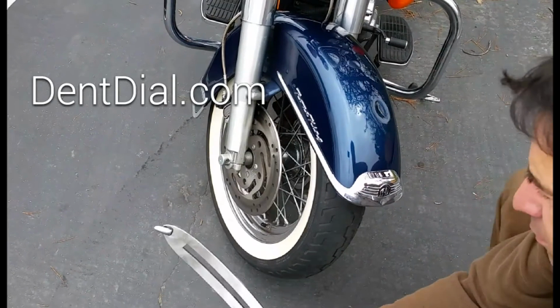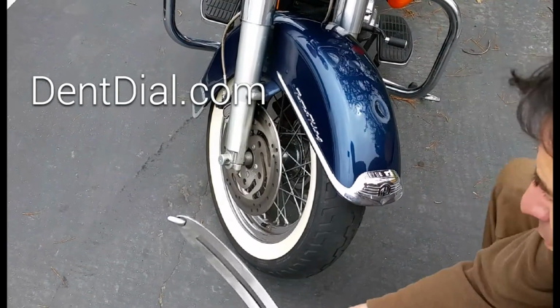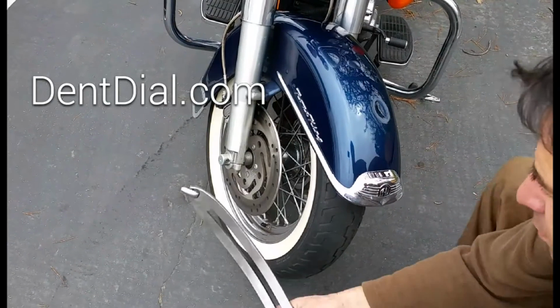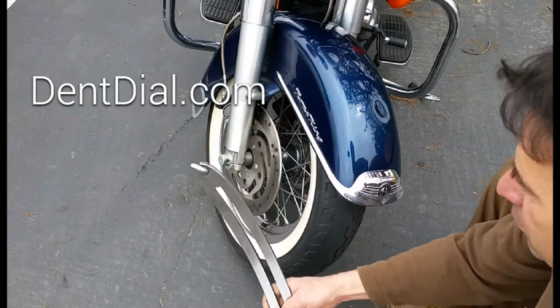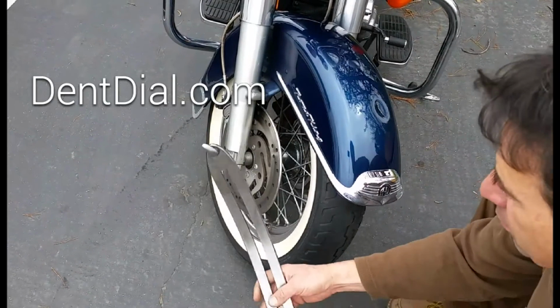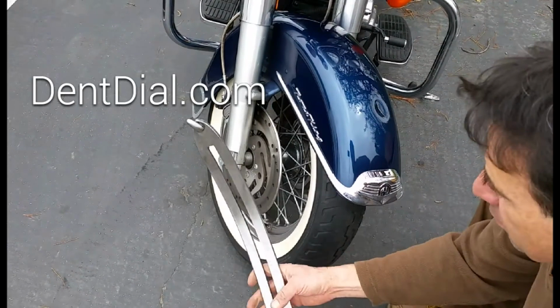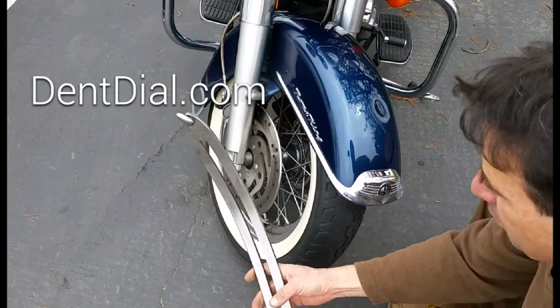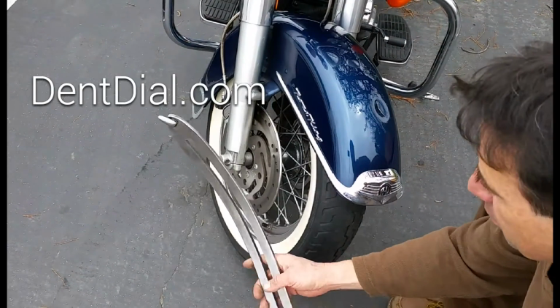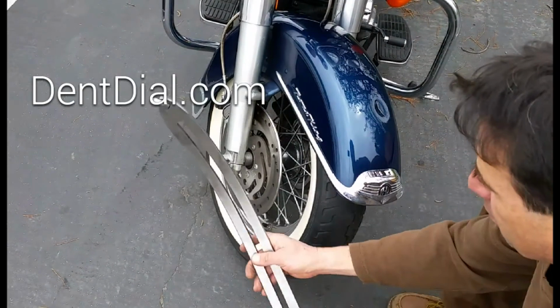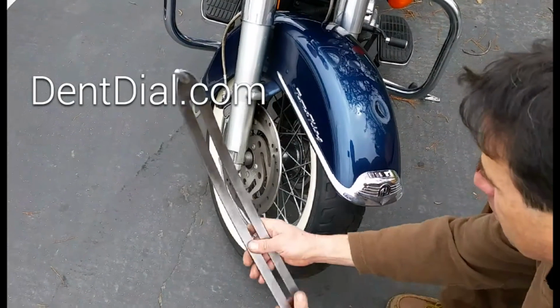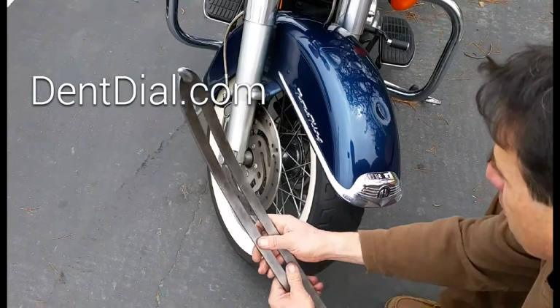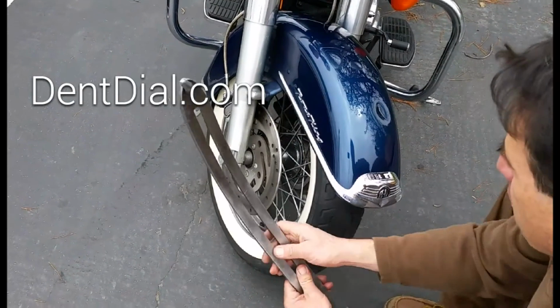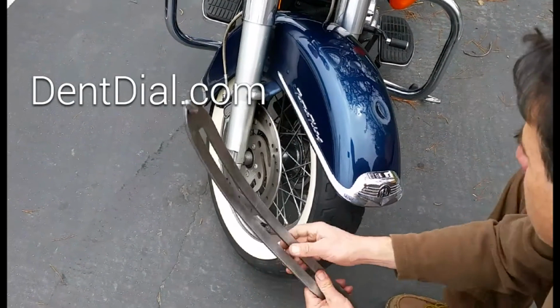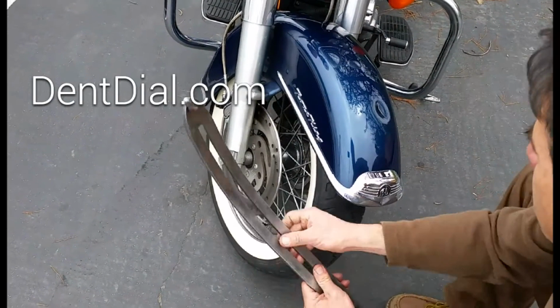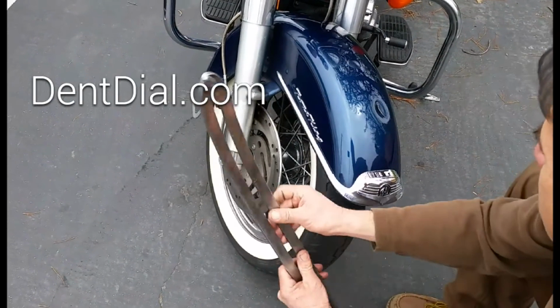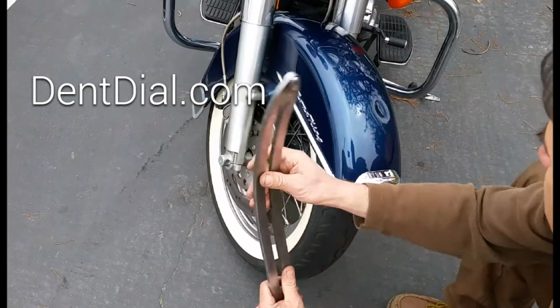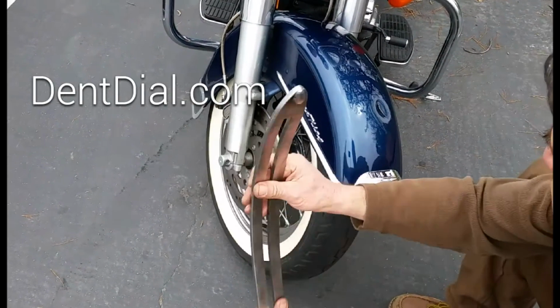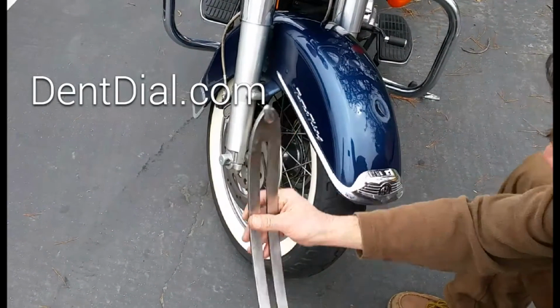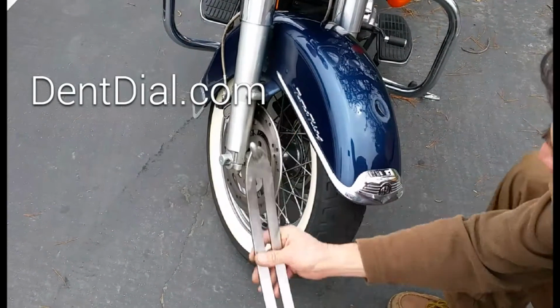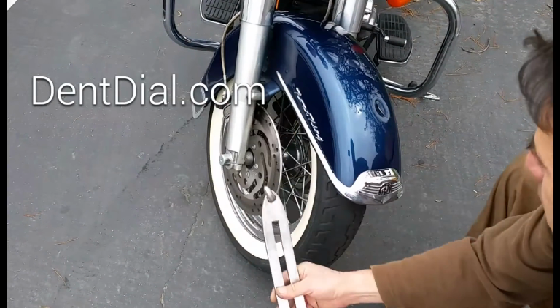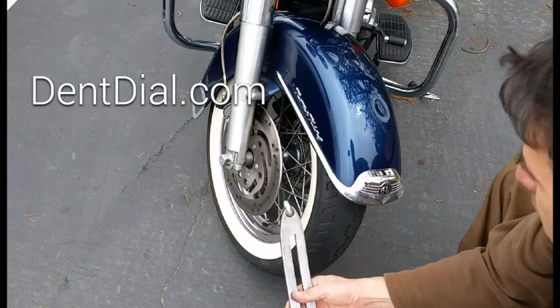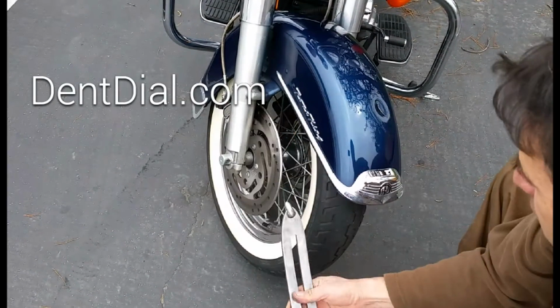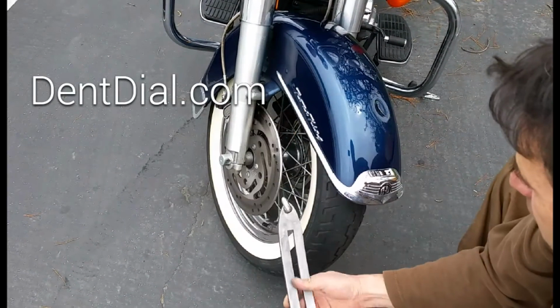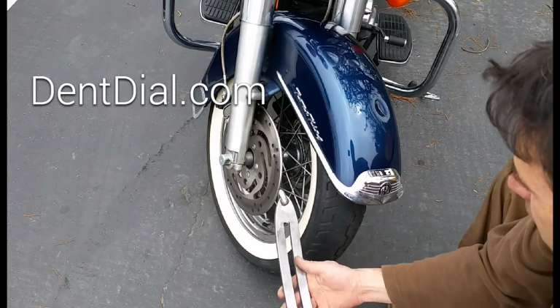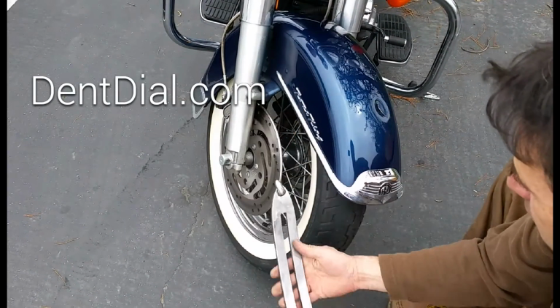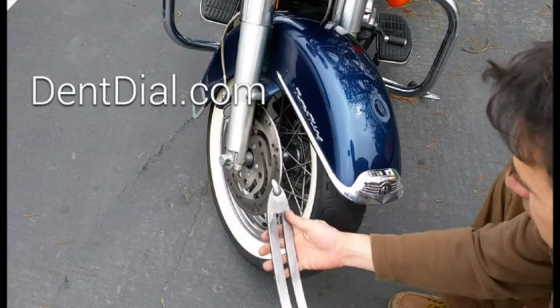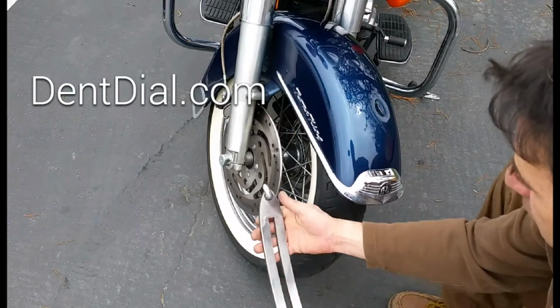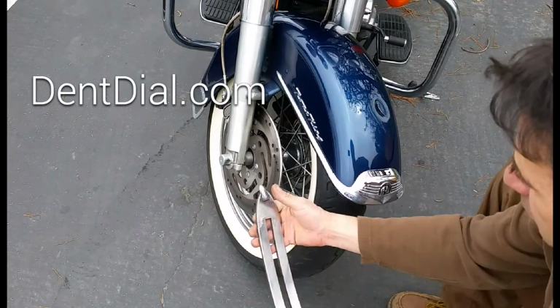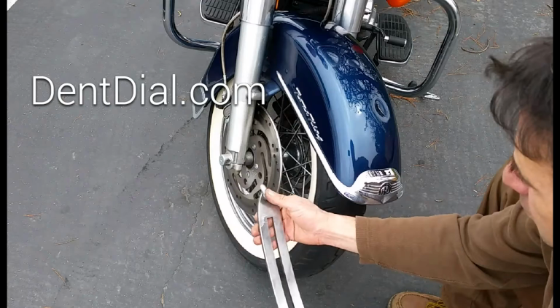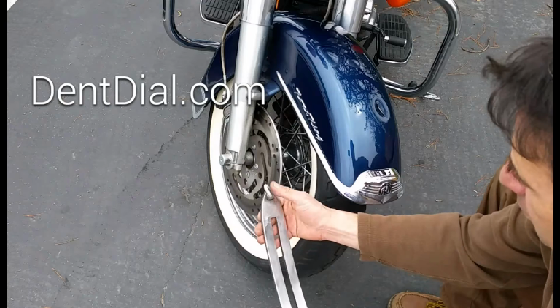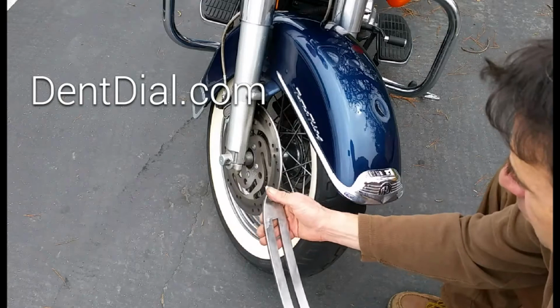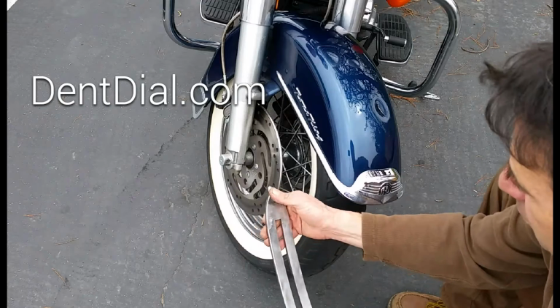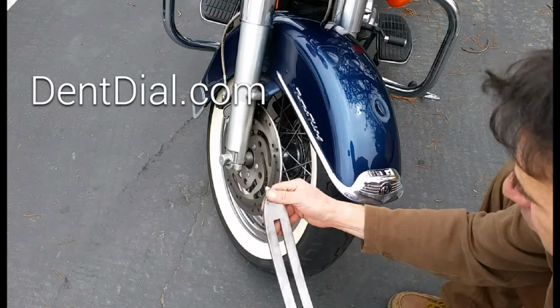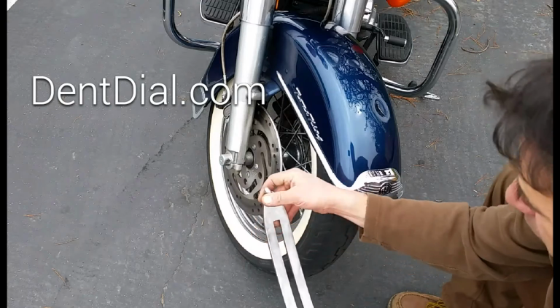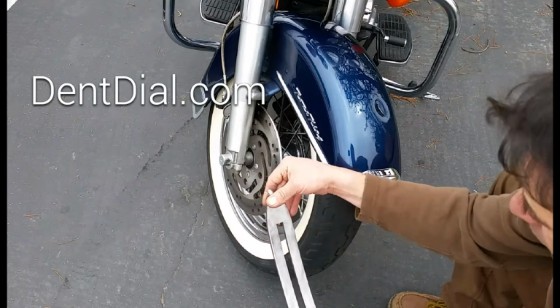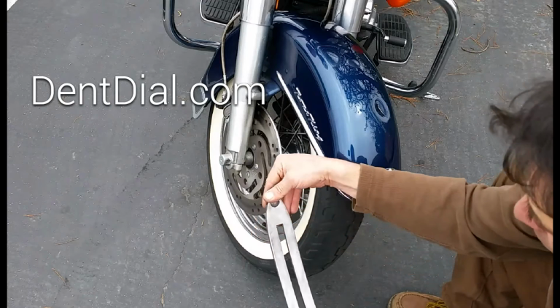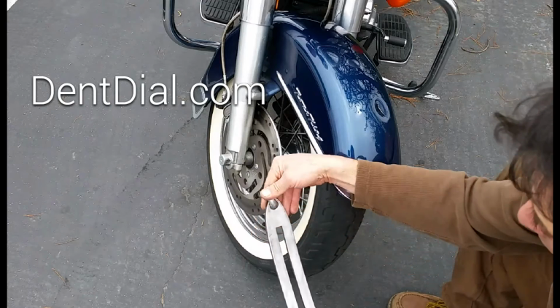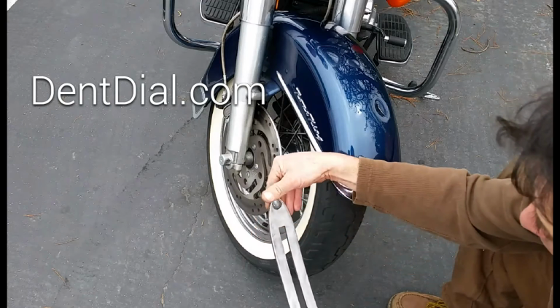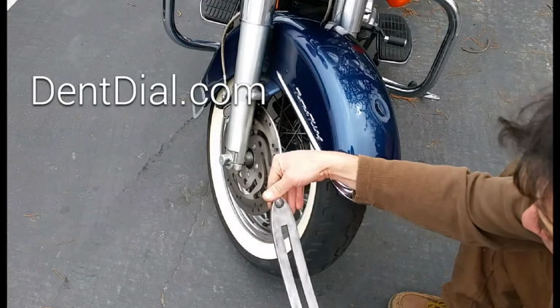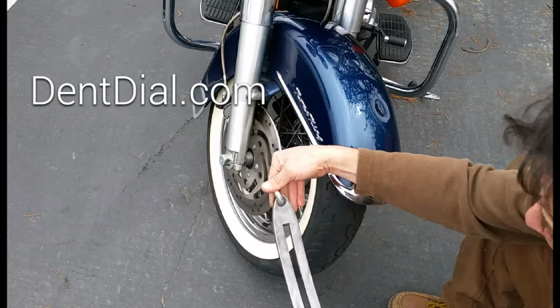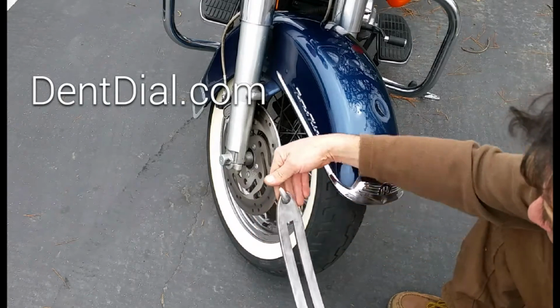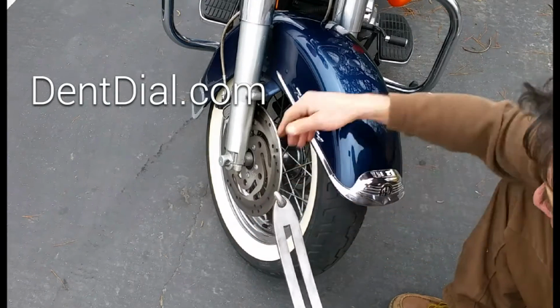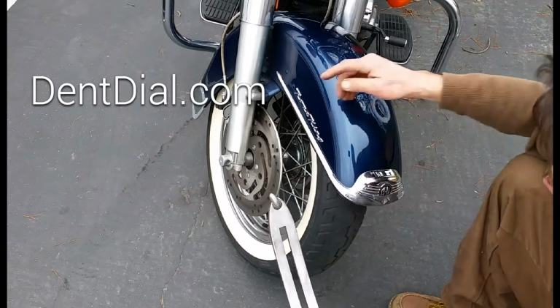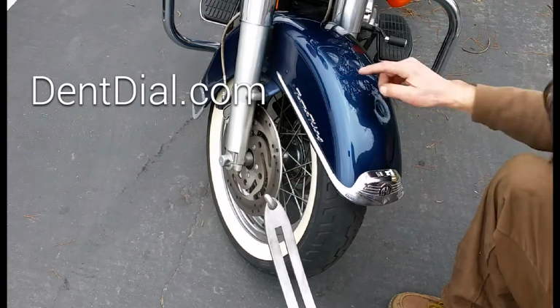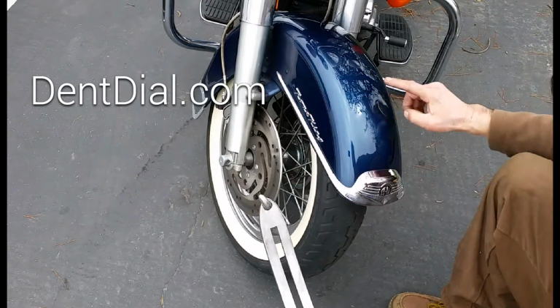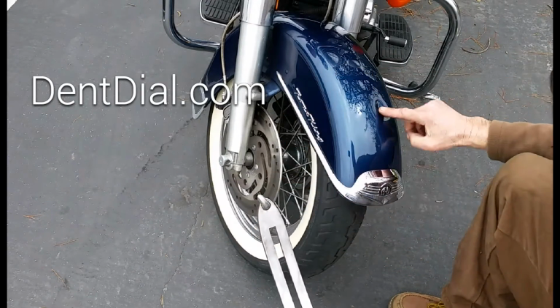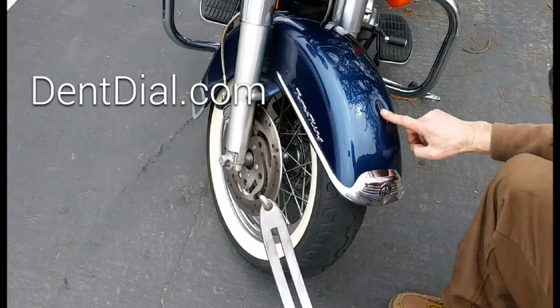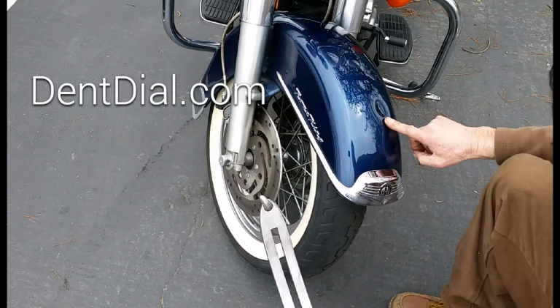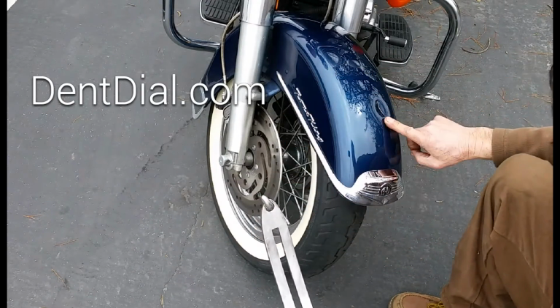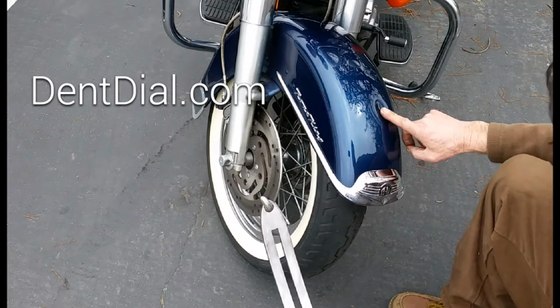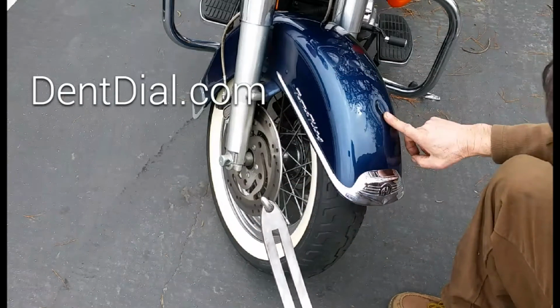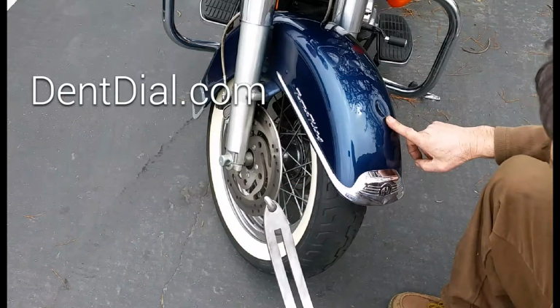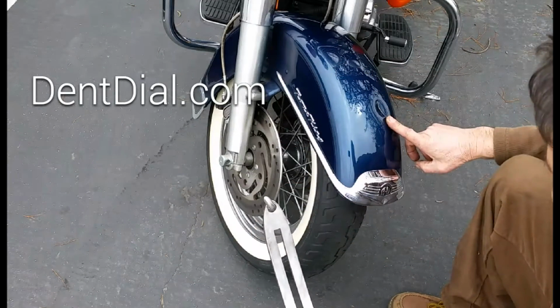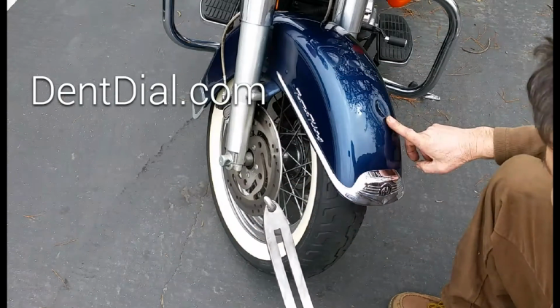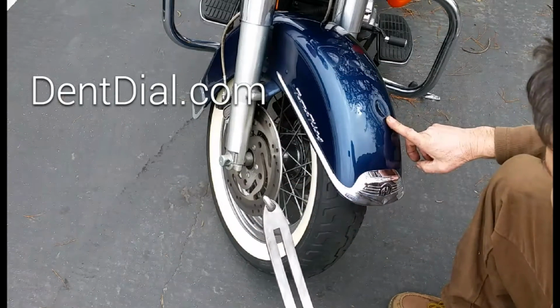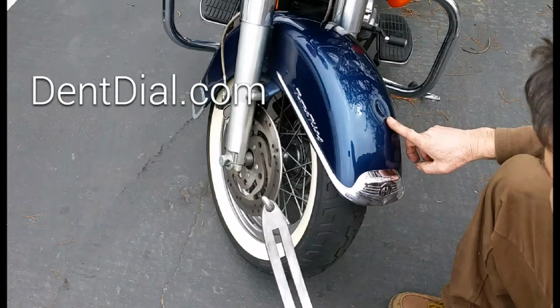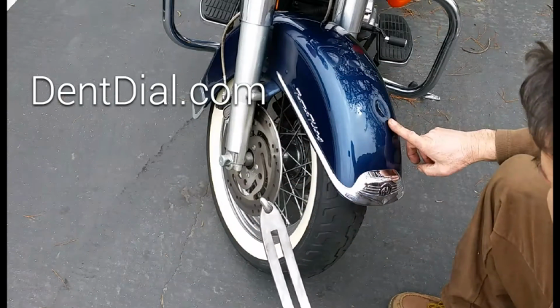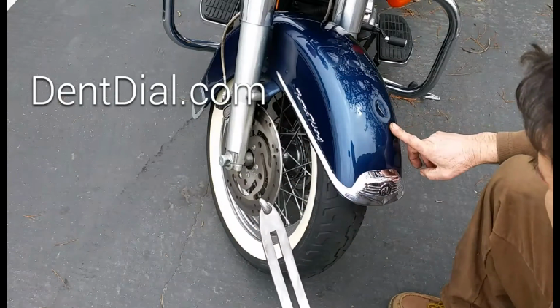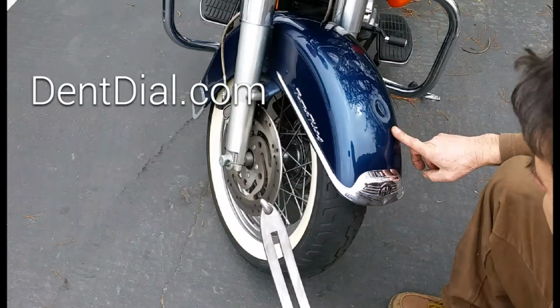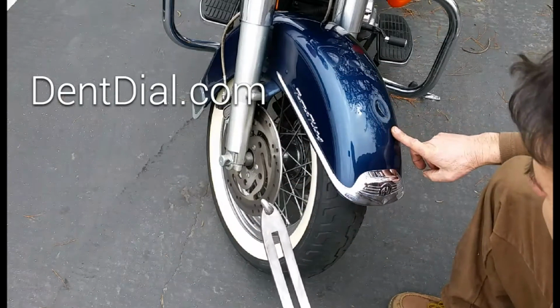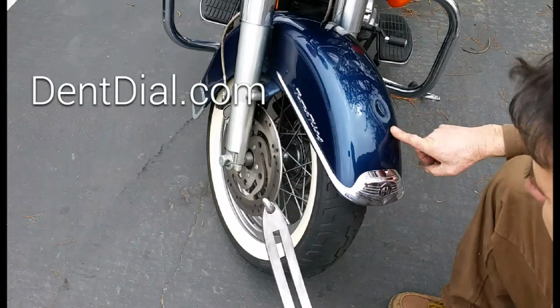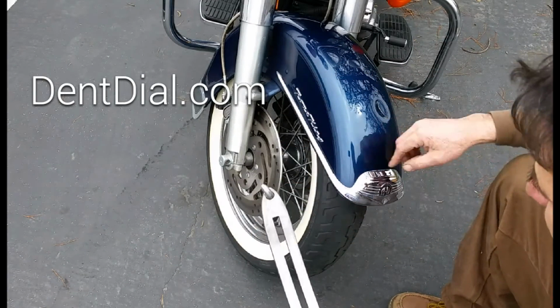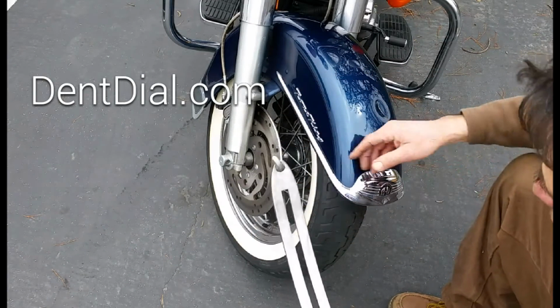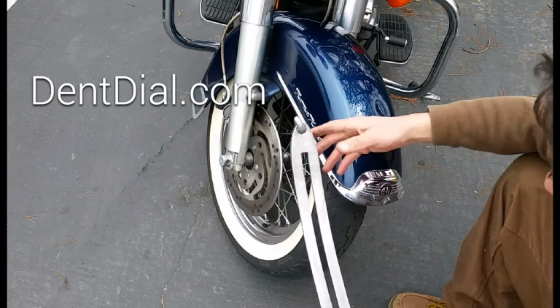Check this out. Hi, this is Sal Contreras. I'm about to take a dent out of this Harley Softail right on the top of the fender.